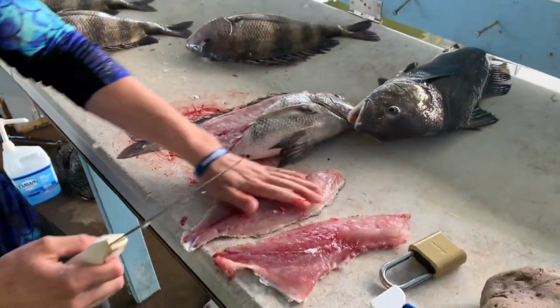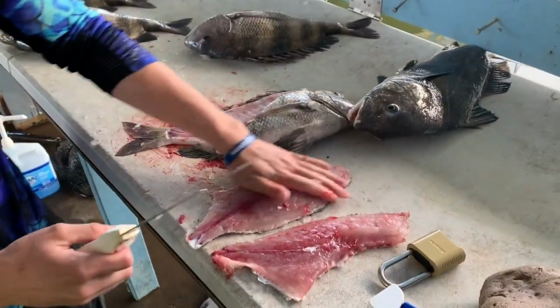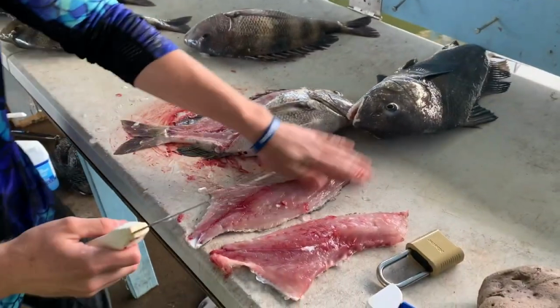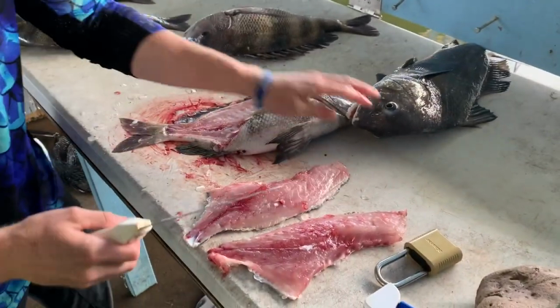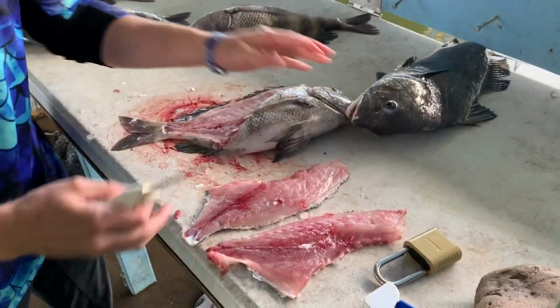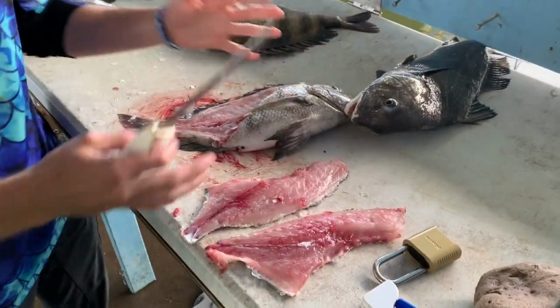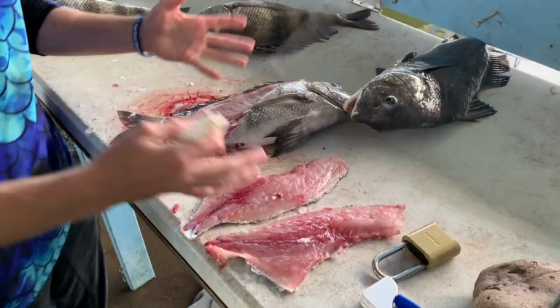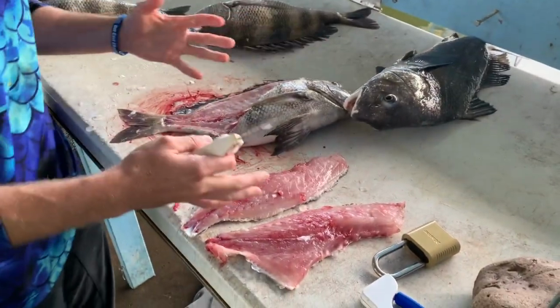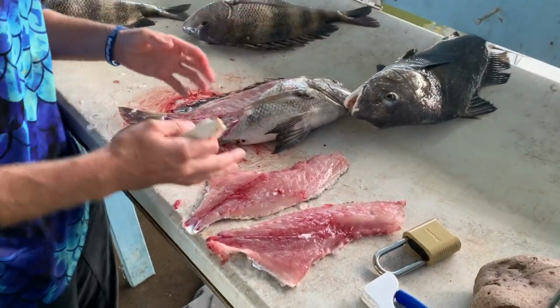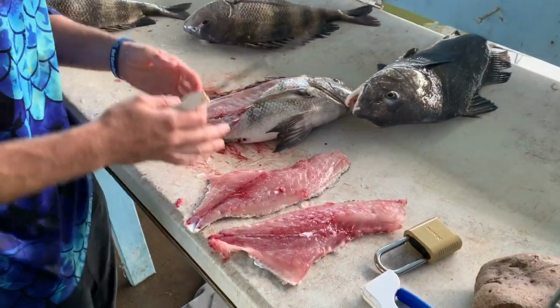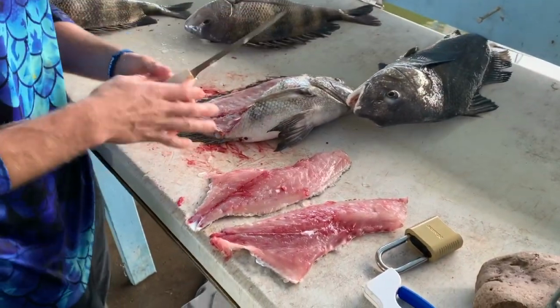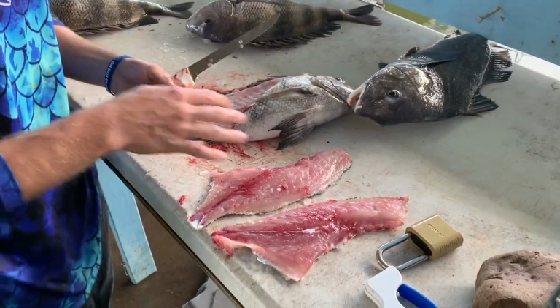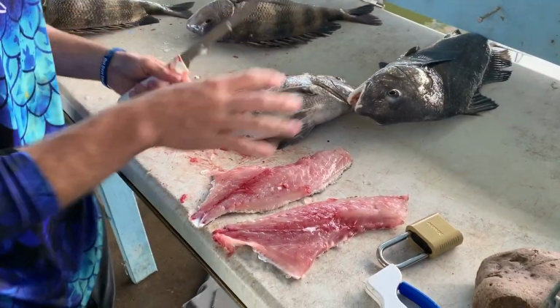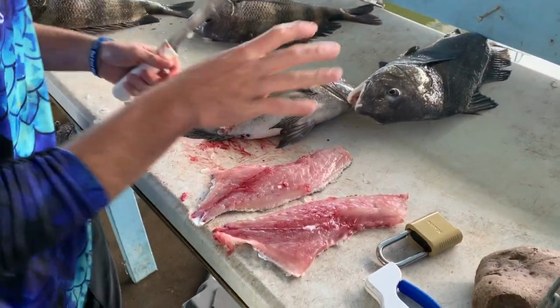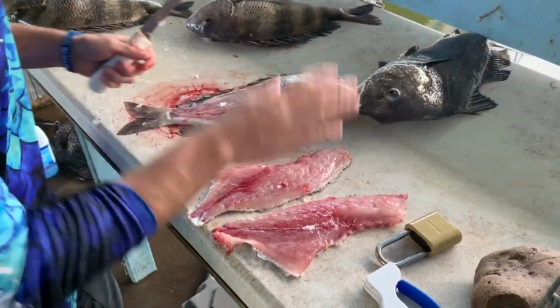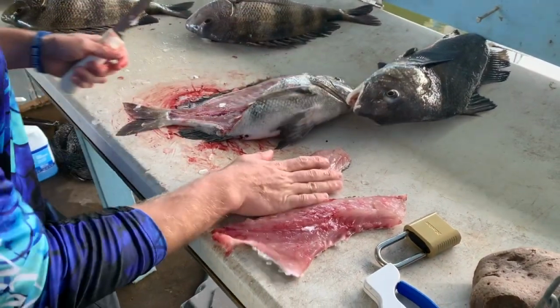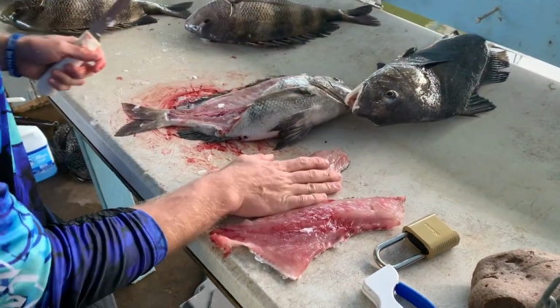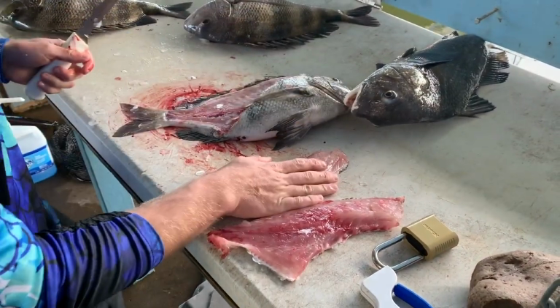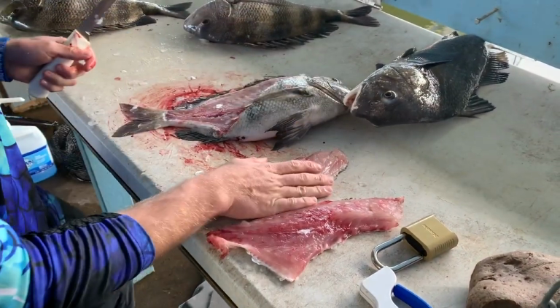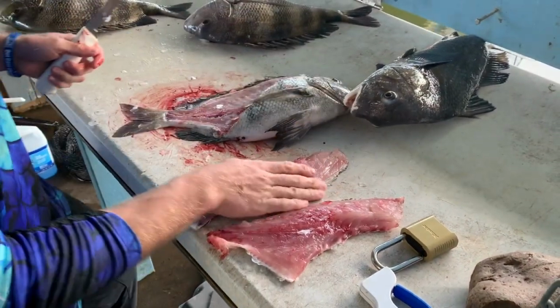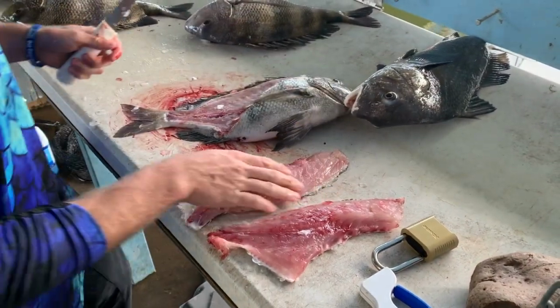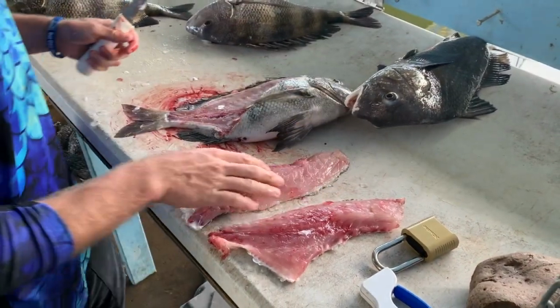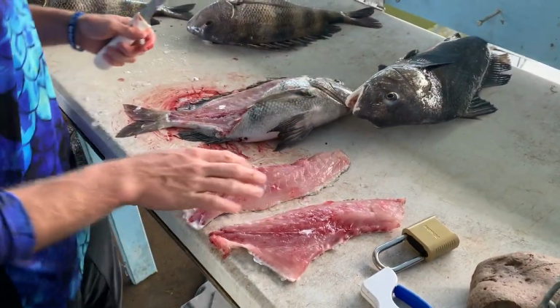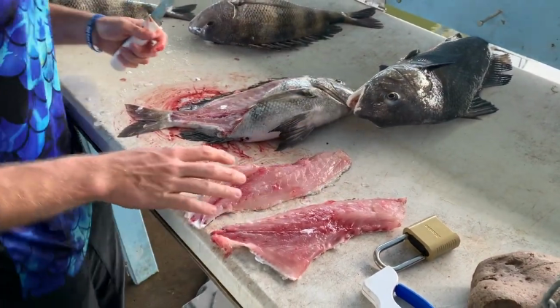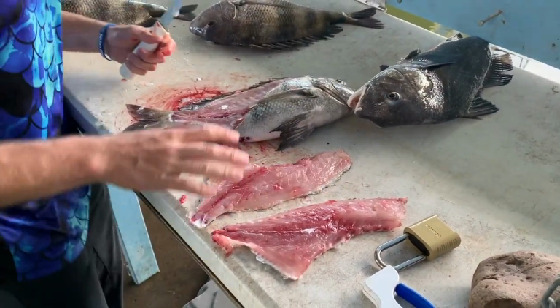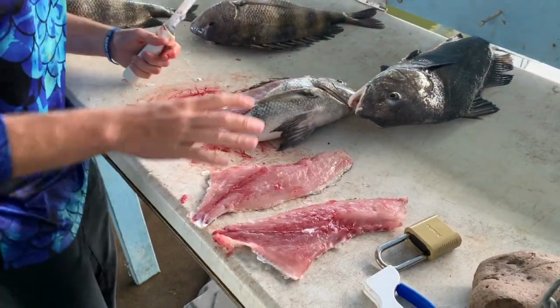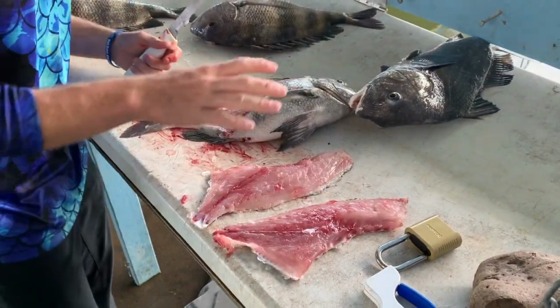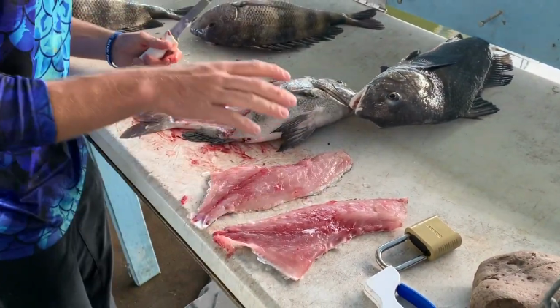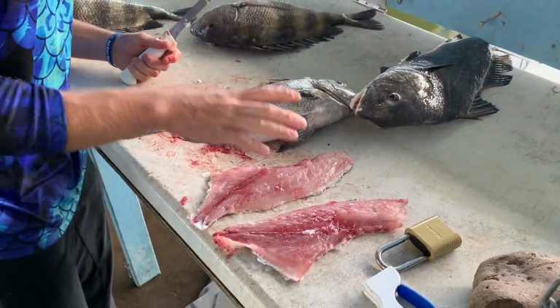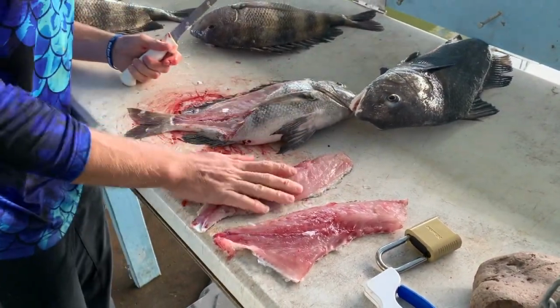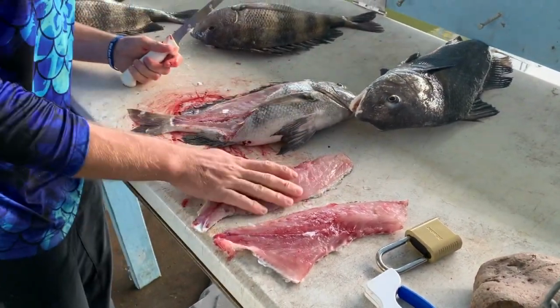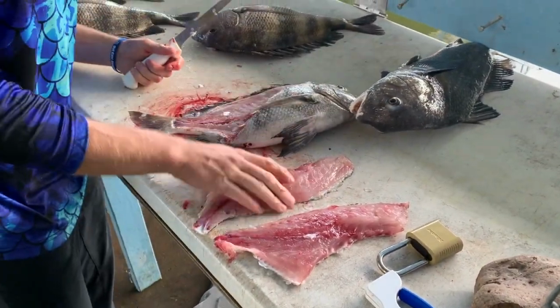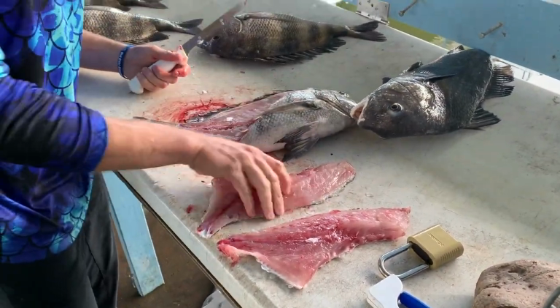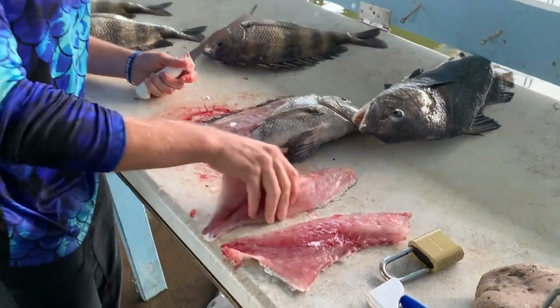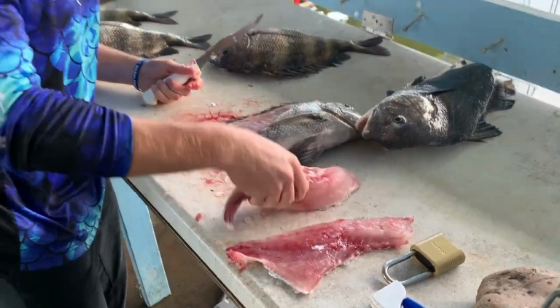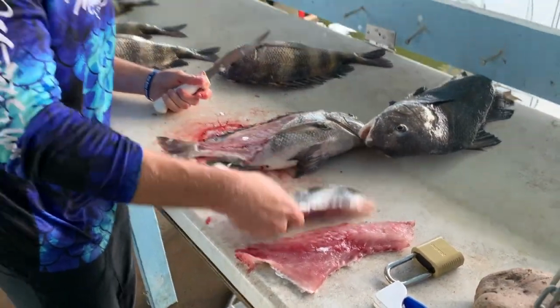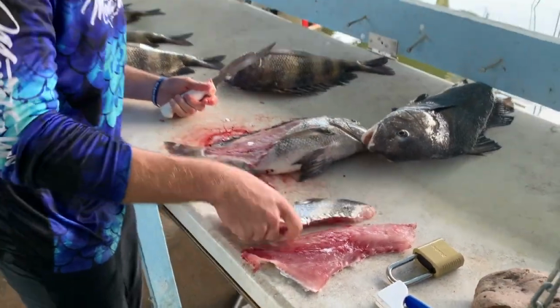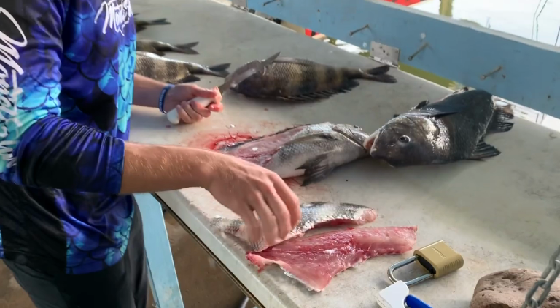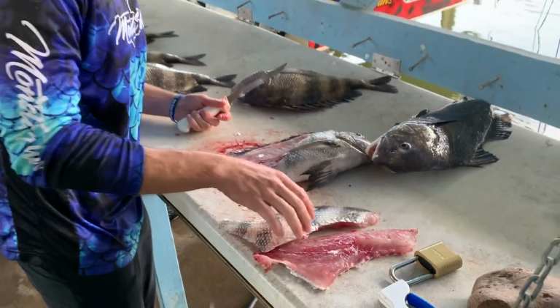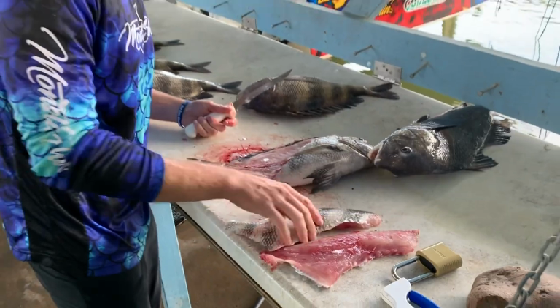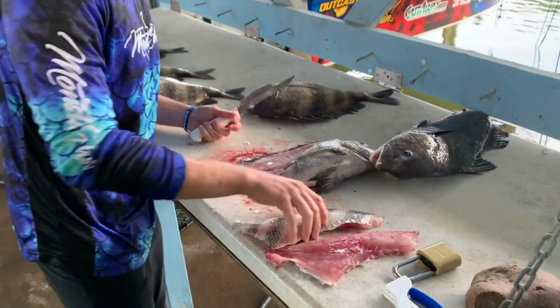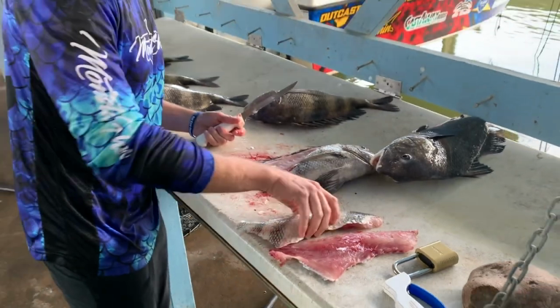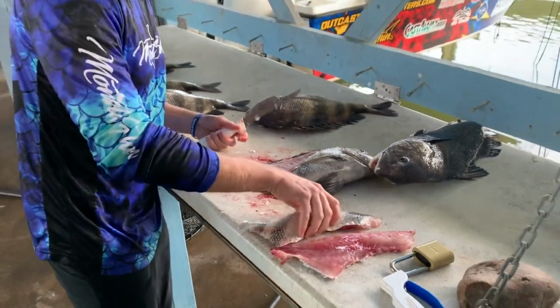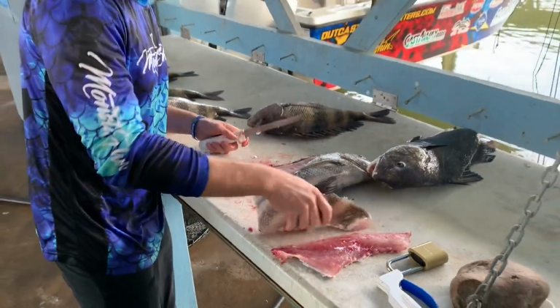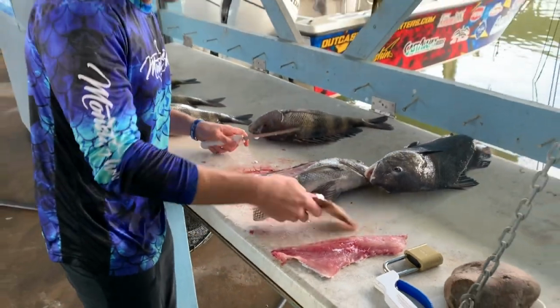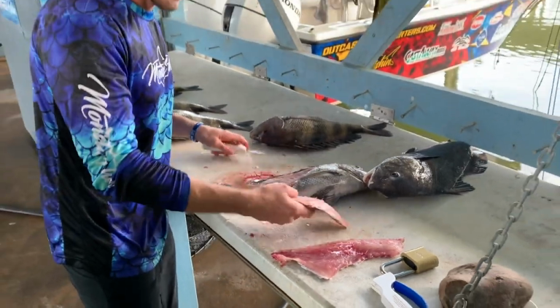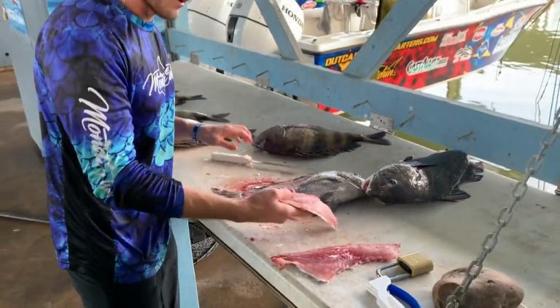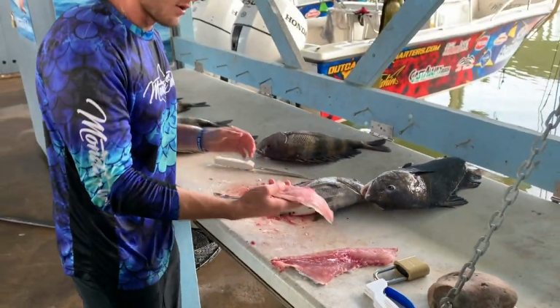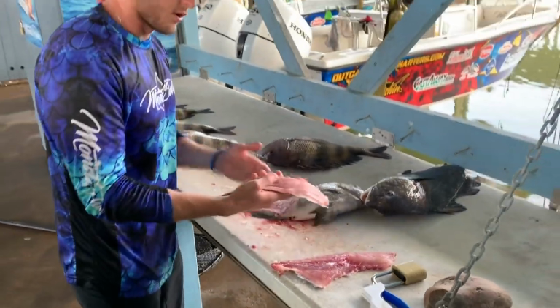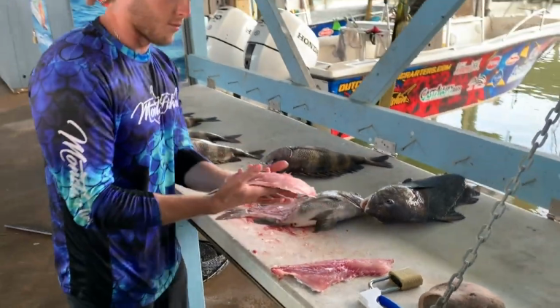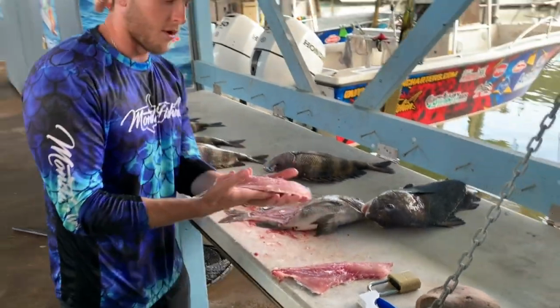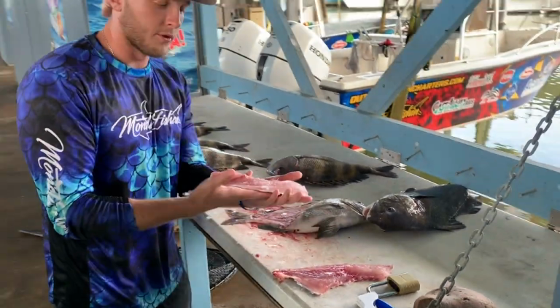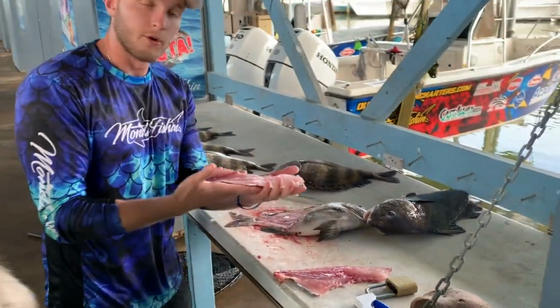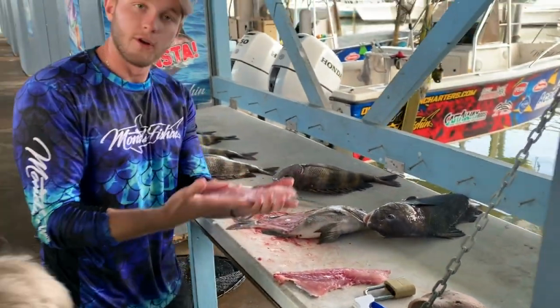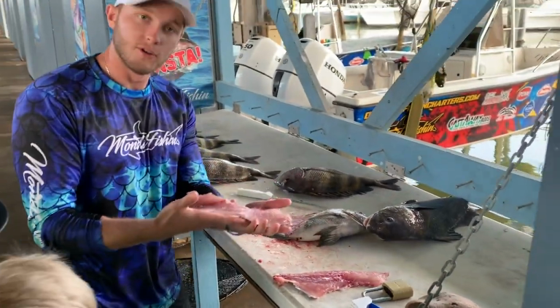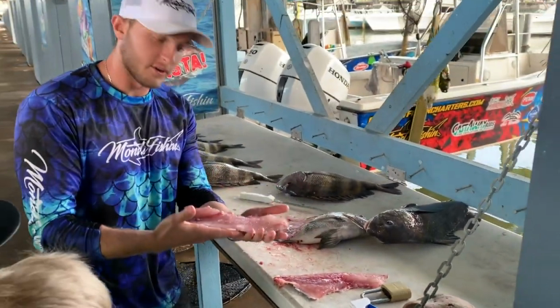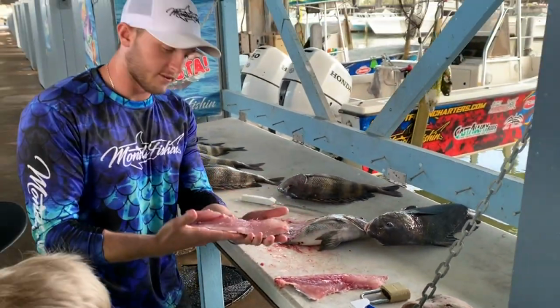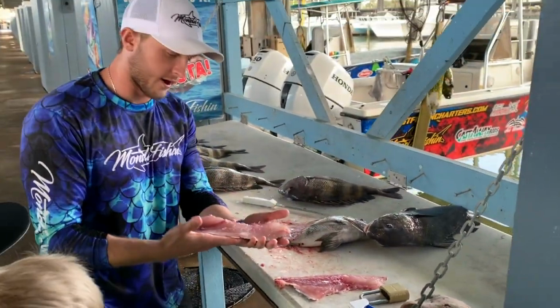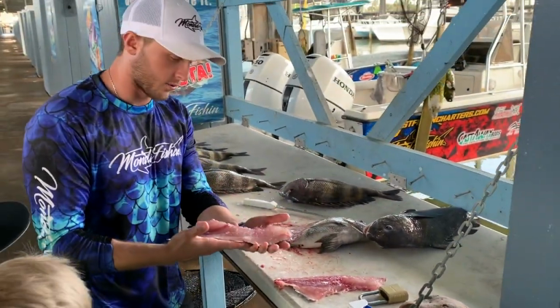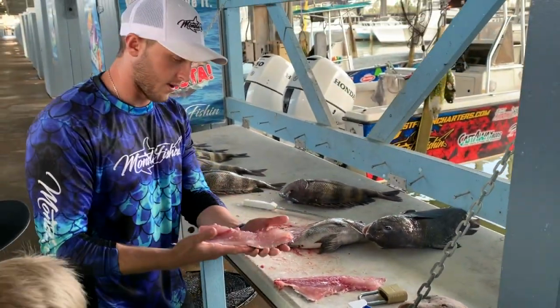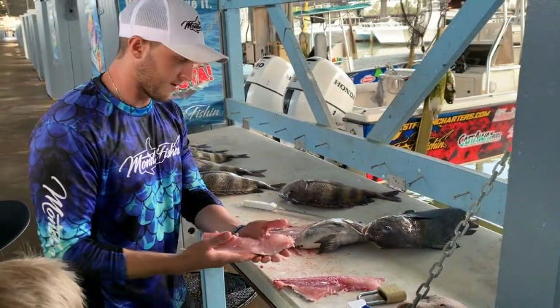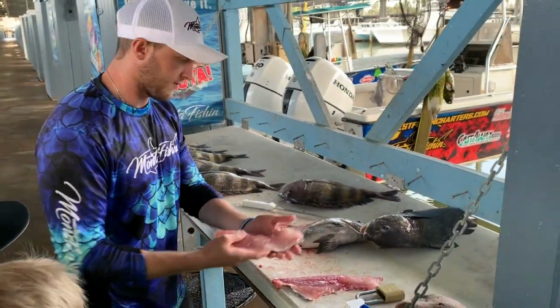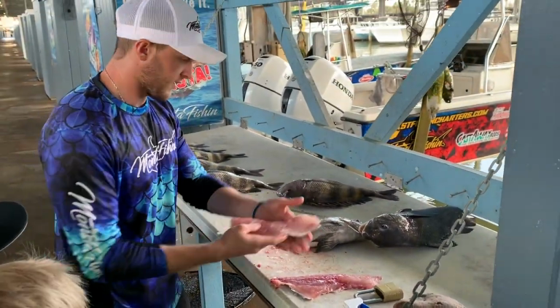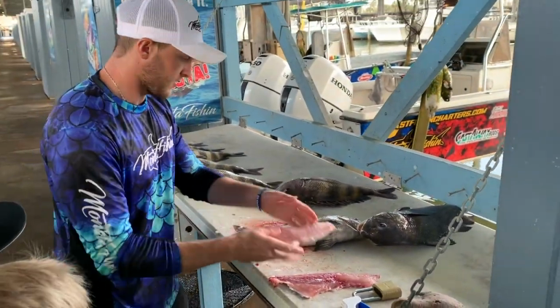So we got two nice fish fillets here. A lot of people like to leave these on the half shell and put them on the grill just like a redfish.